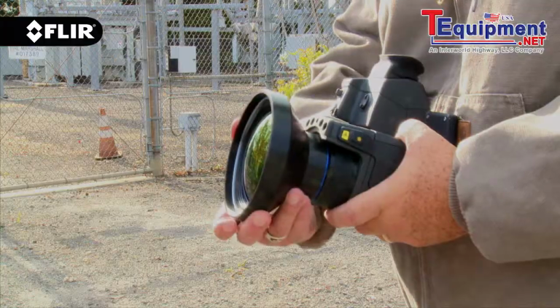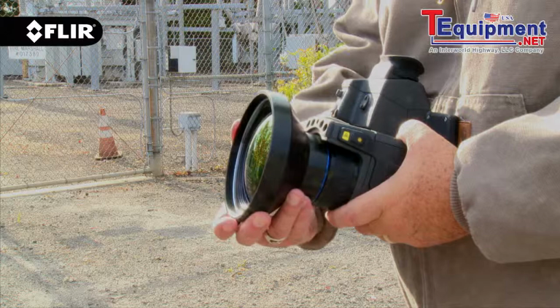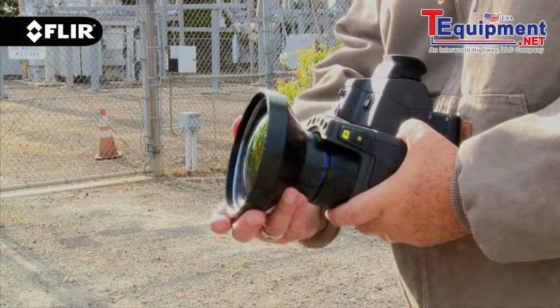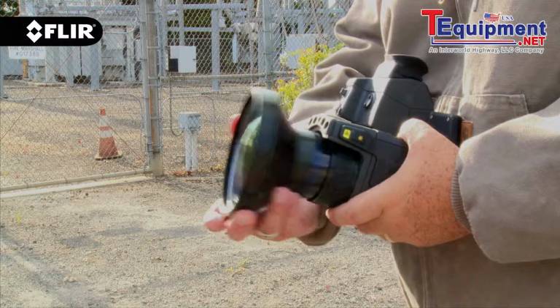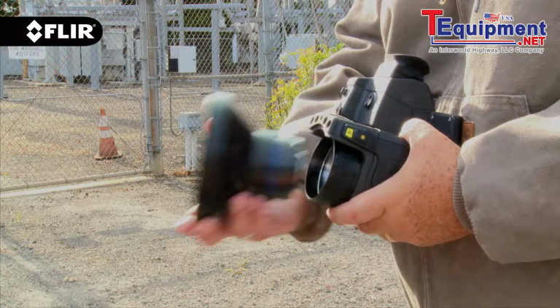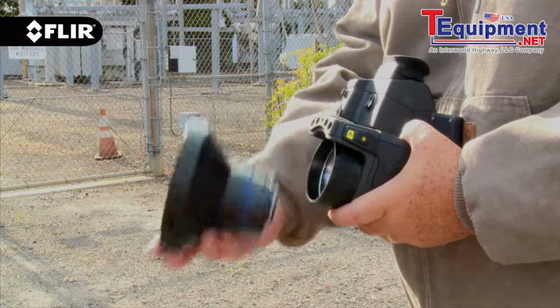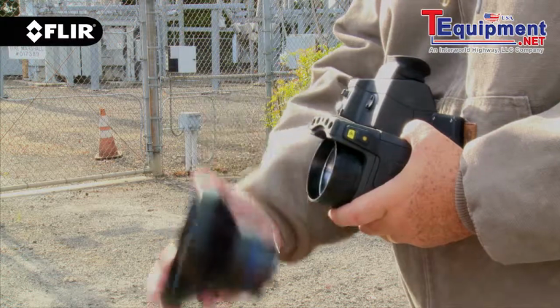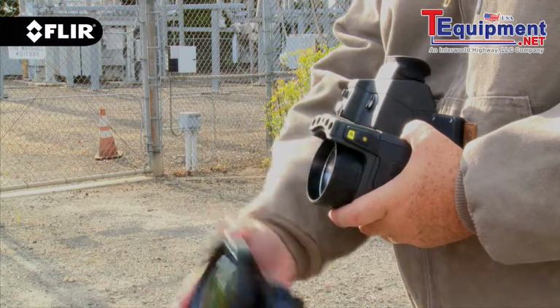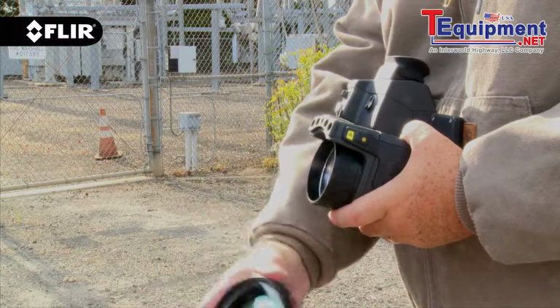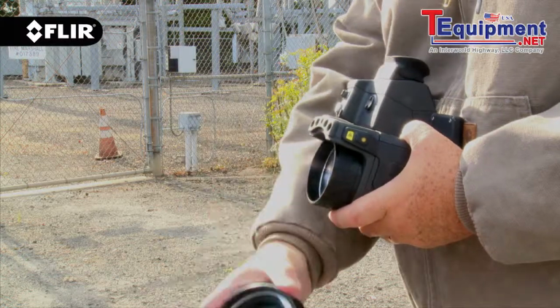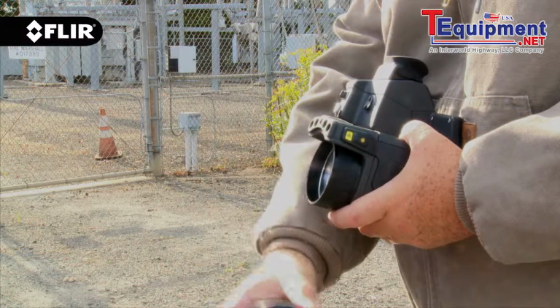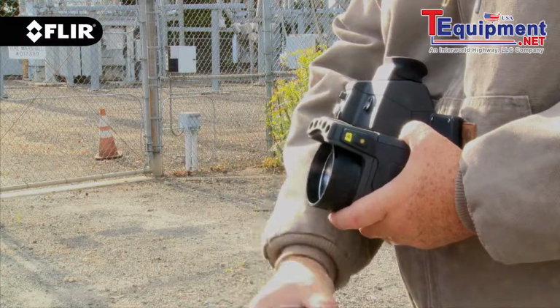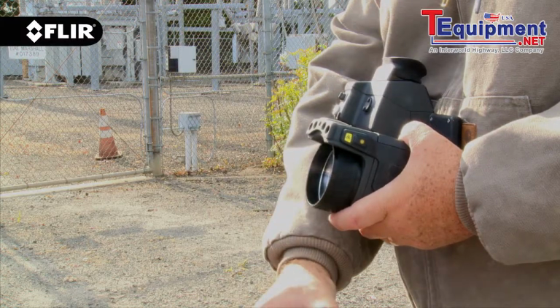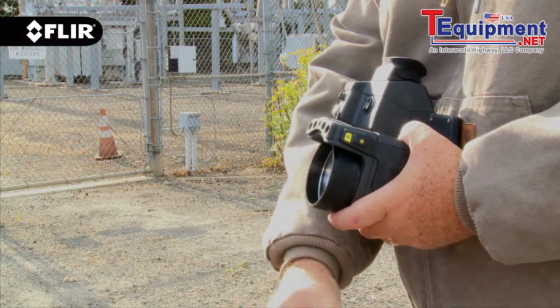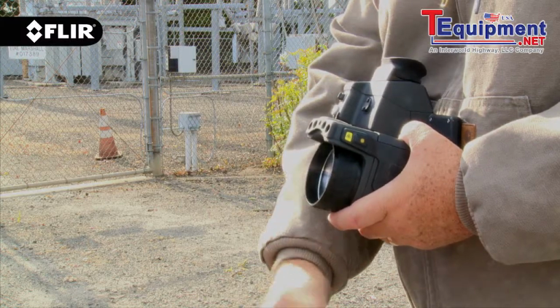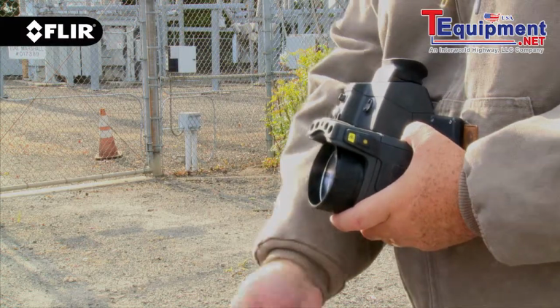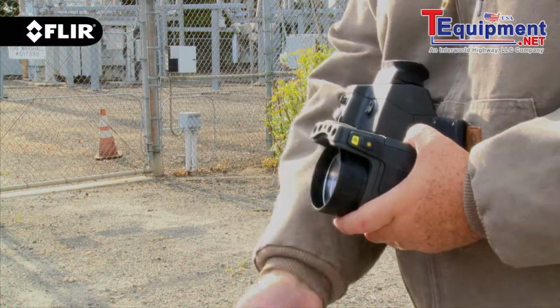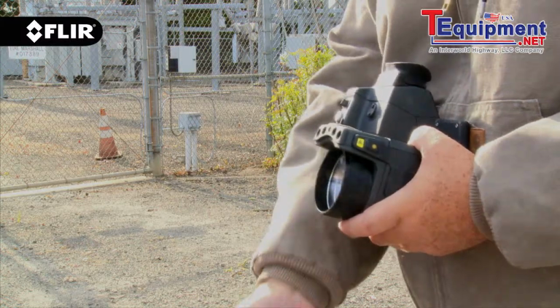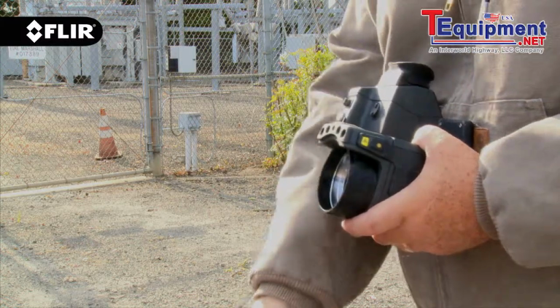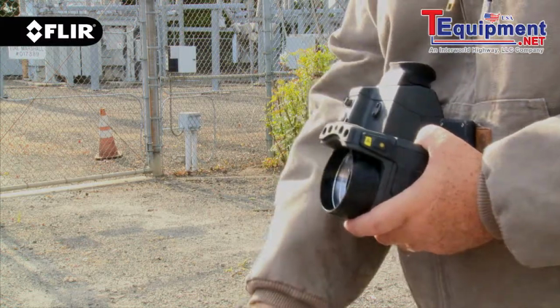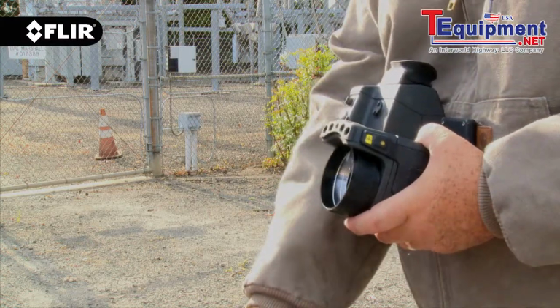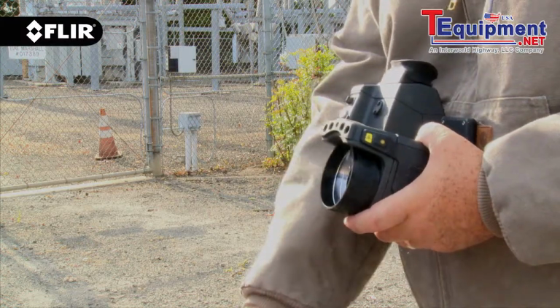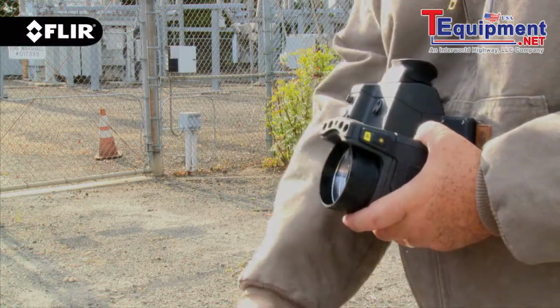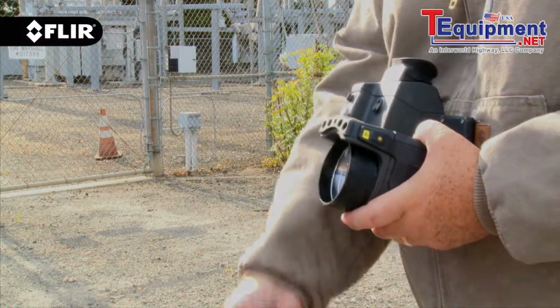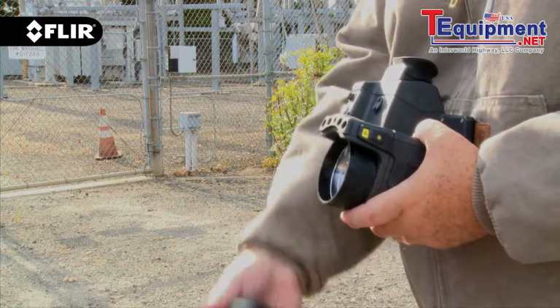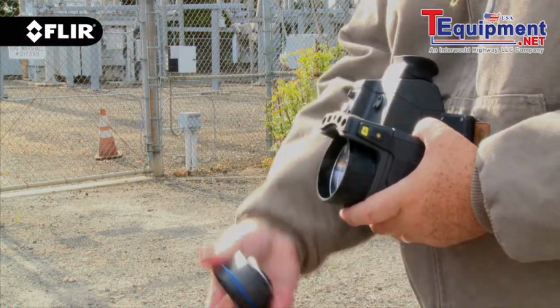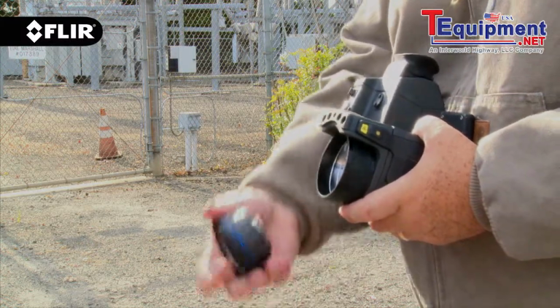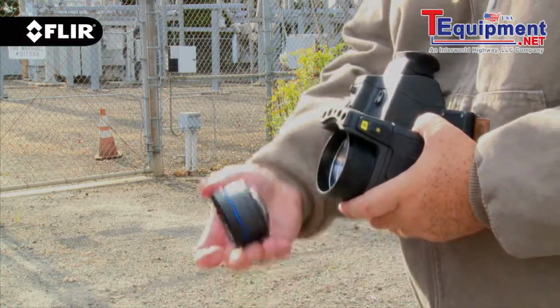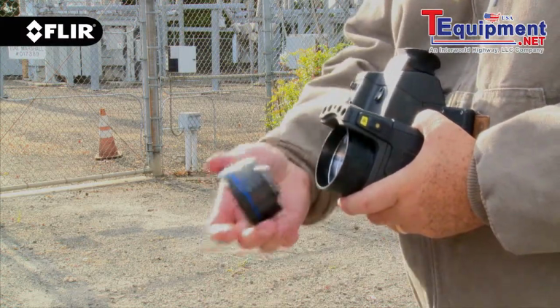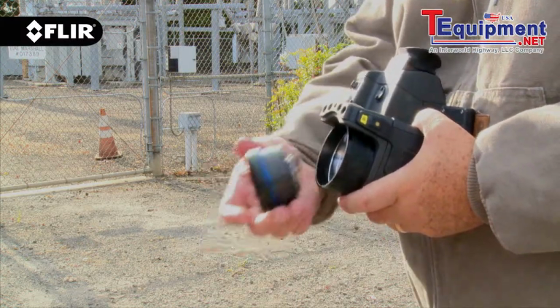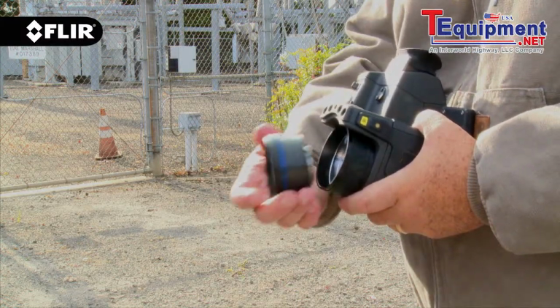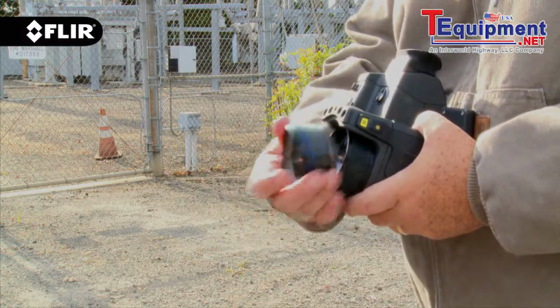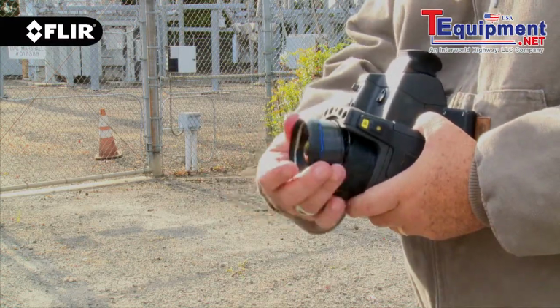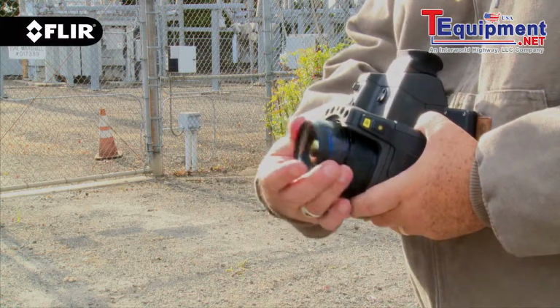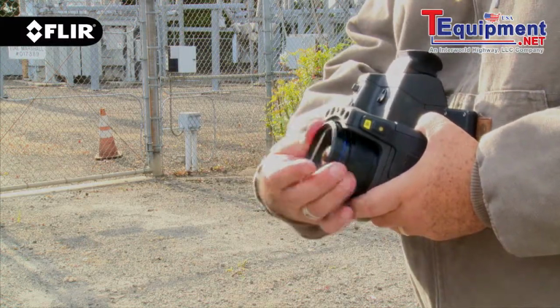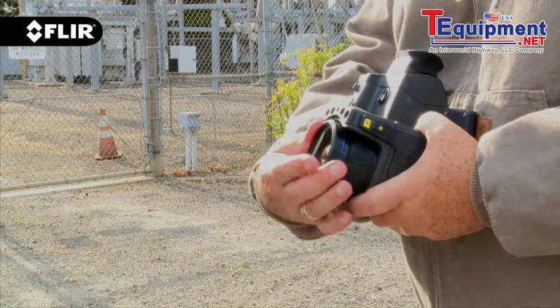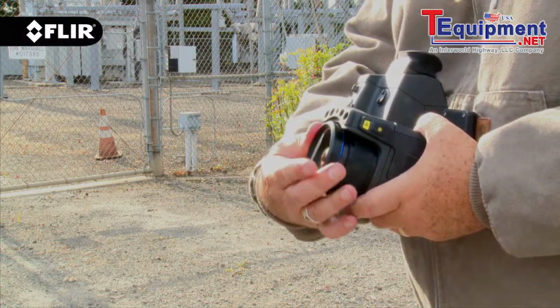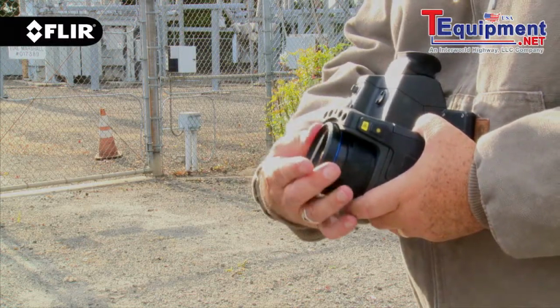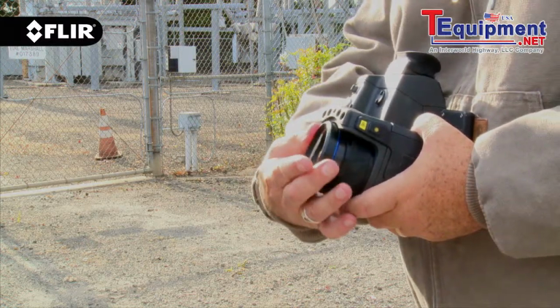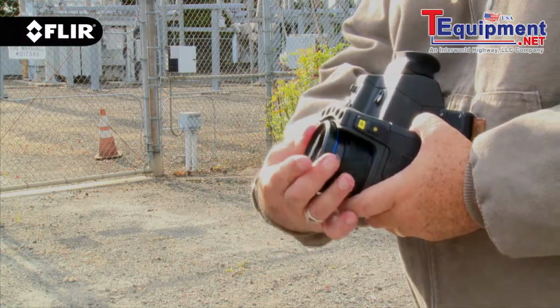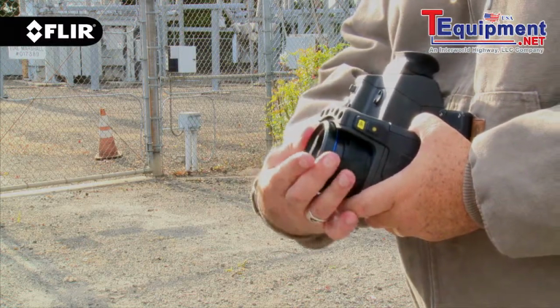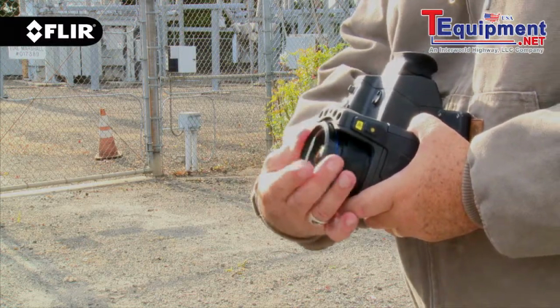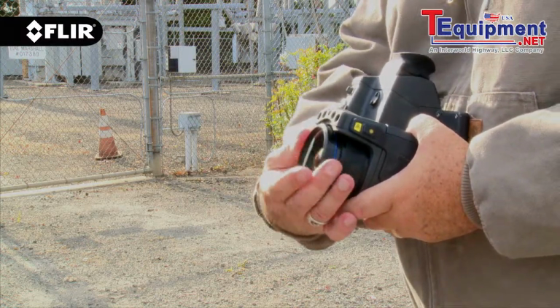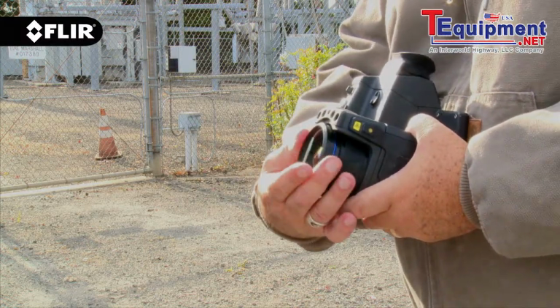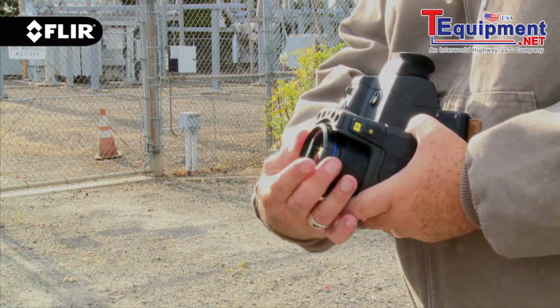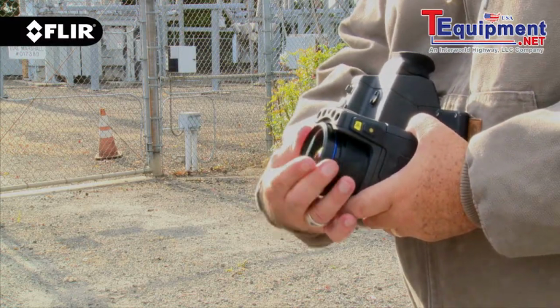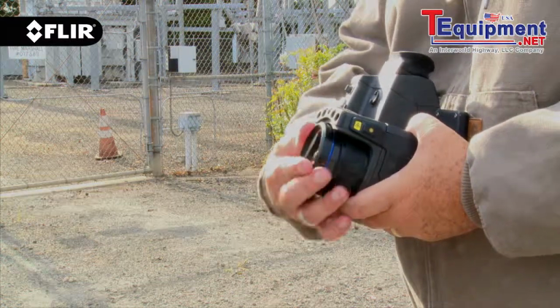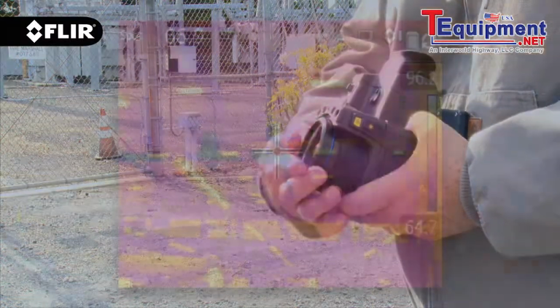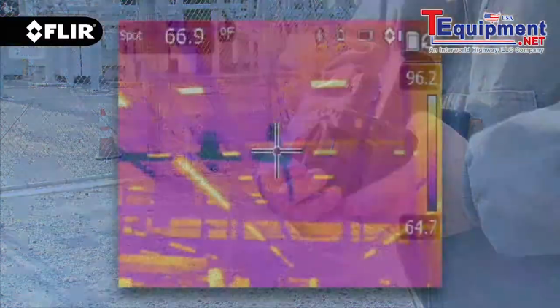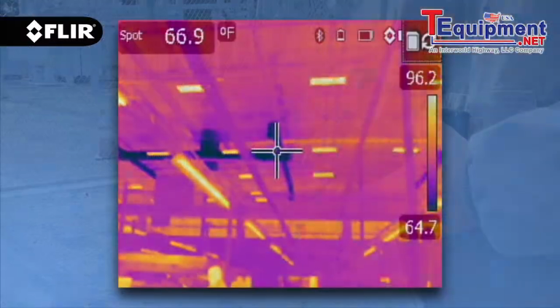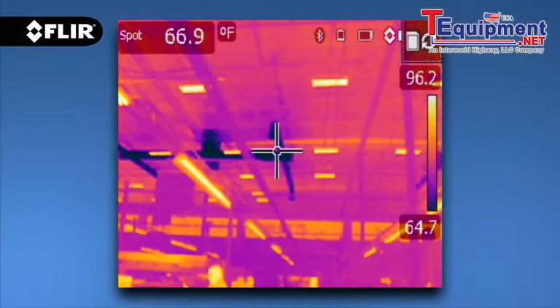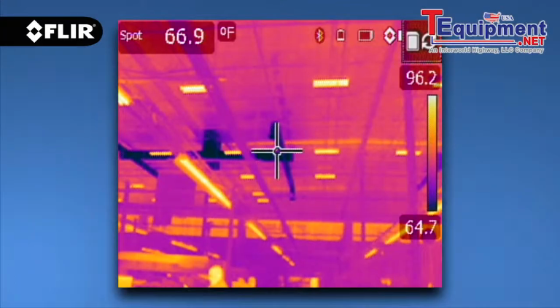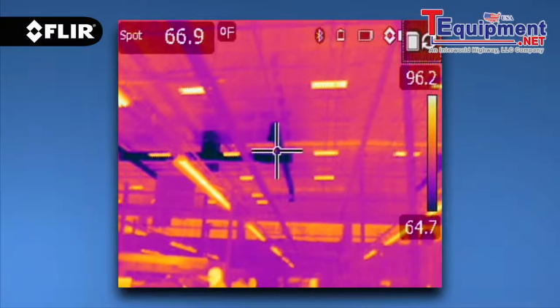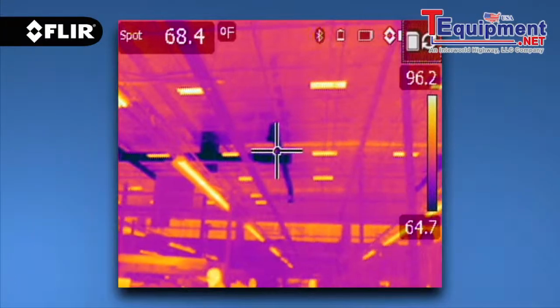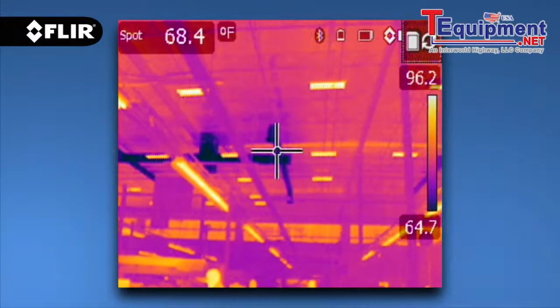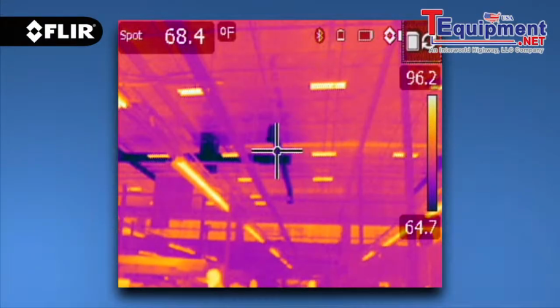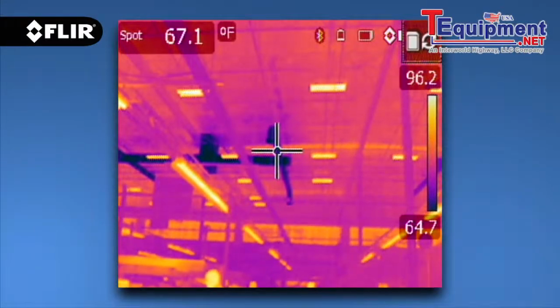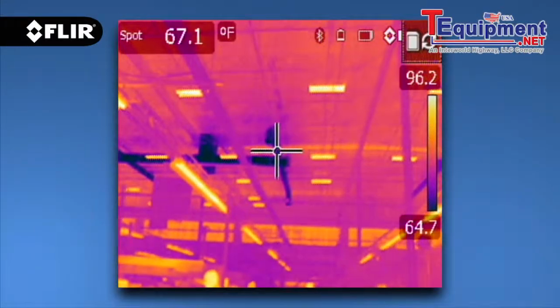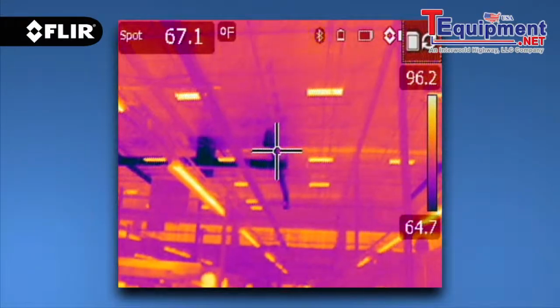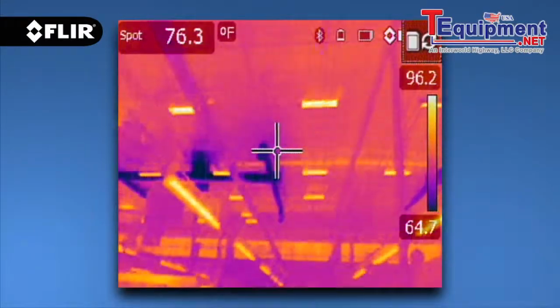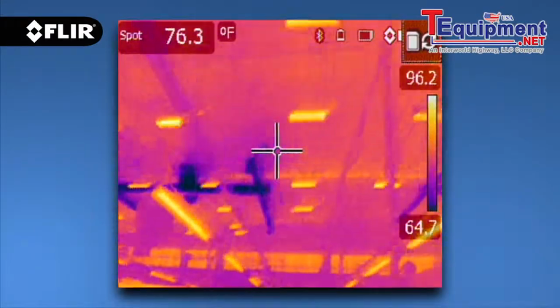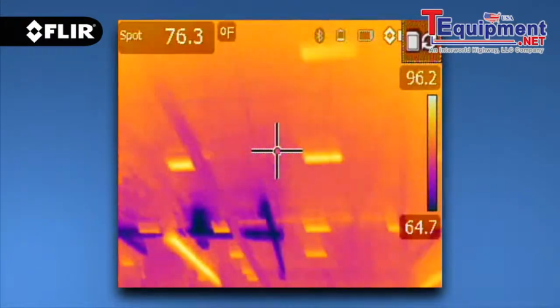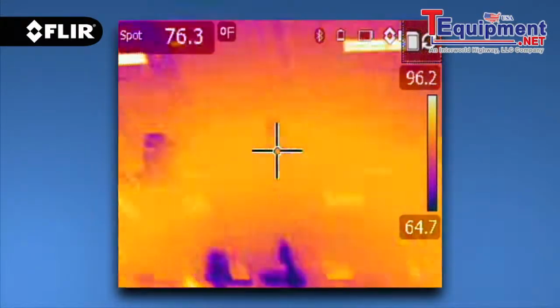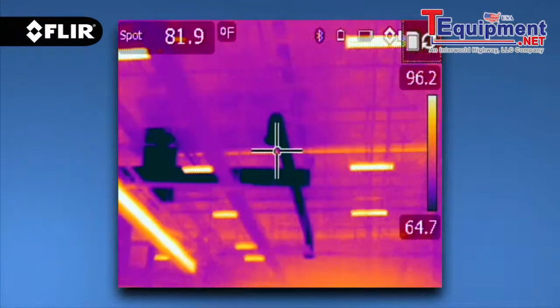All lenses are easily interchangeable, so you can quickly add or subtract focal length whenever you need a different field of view.